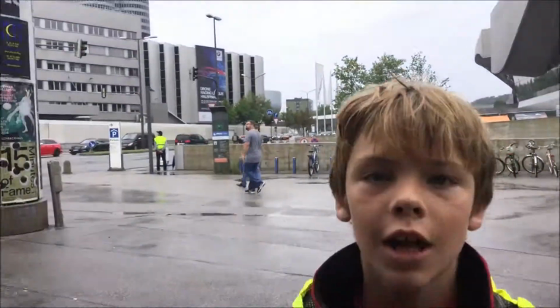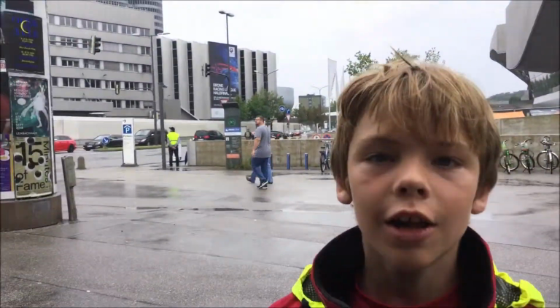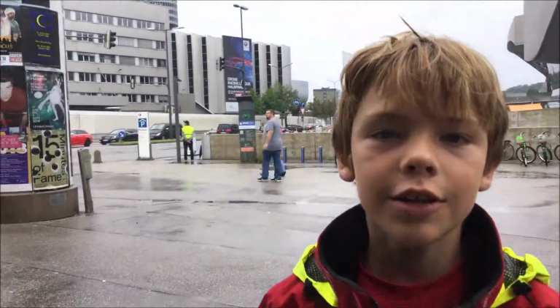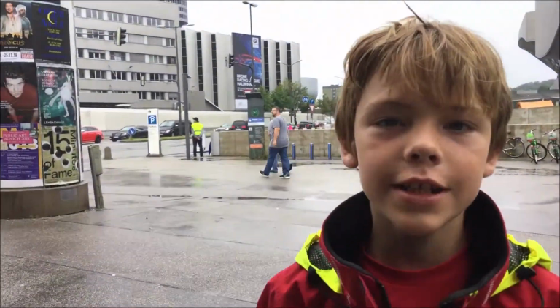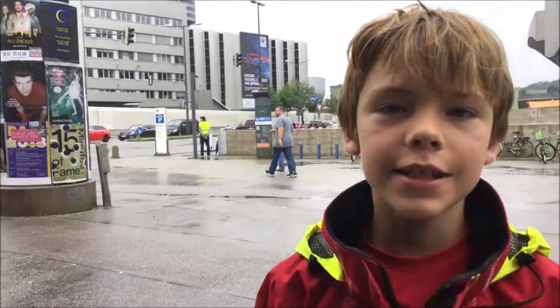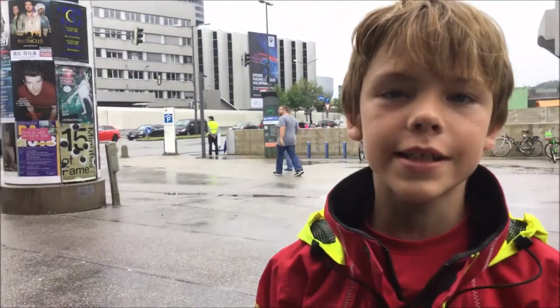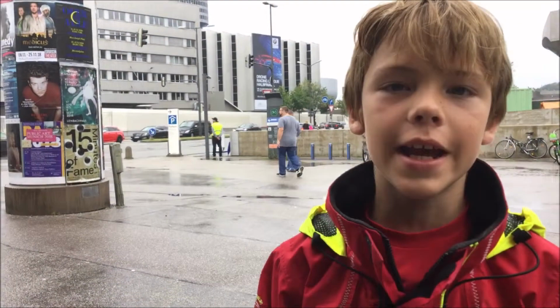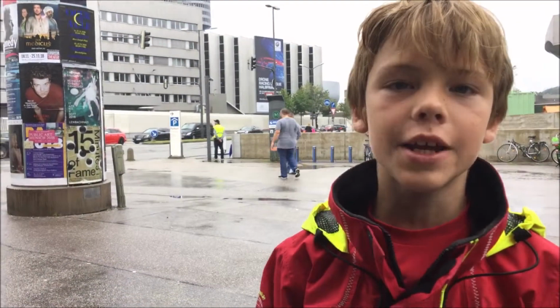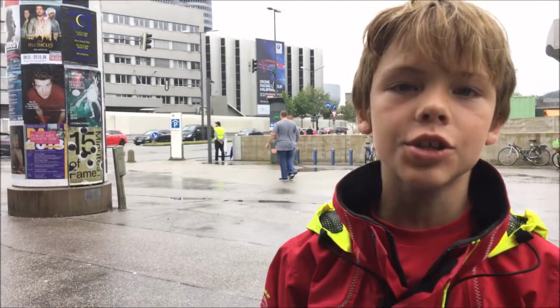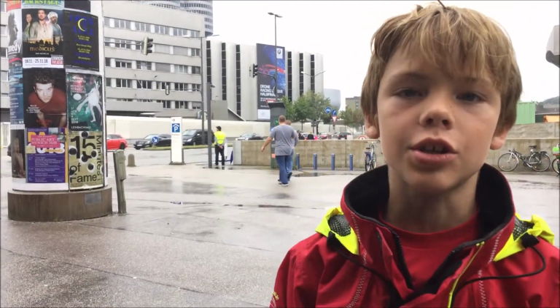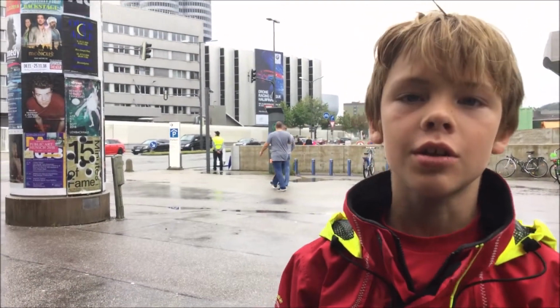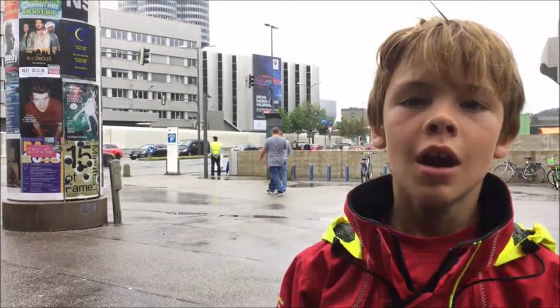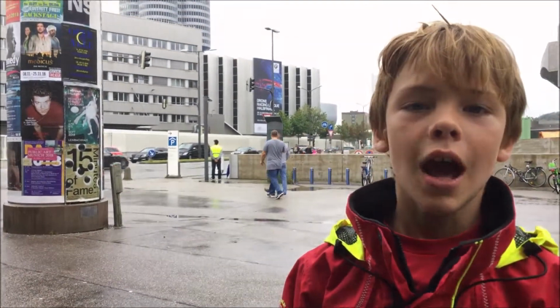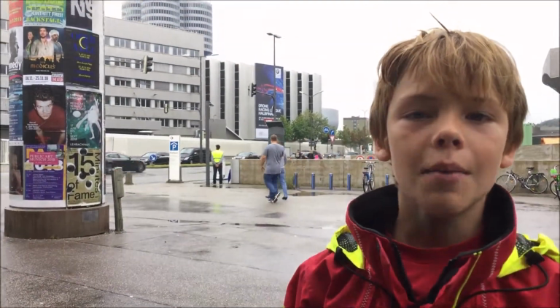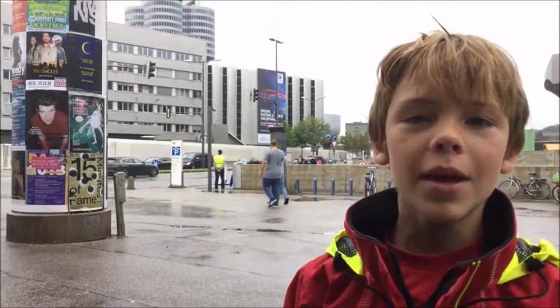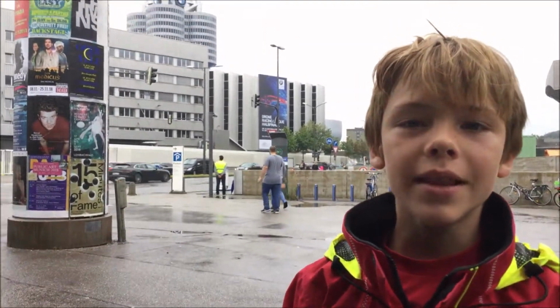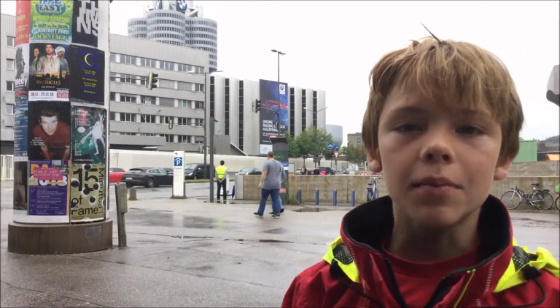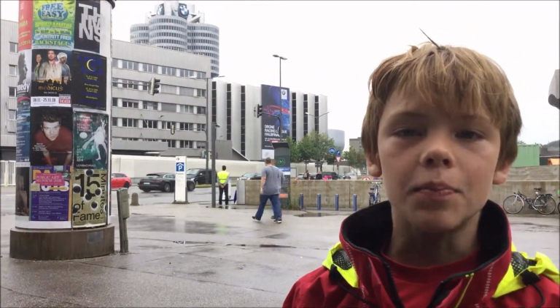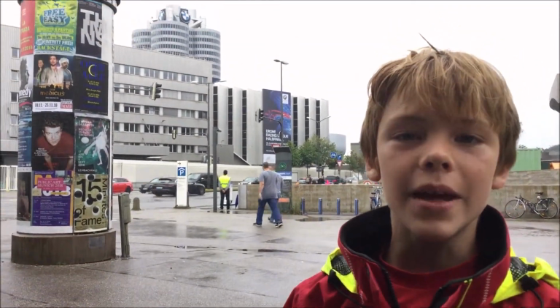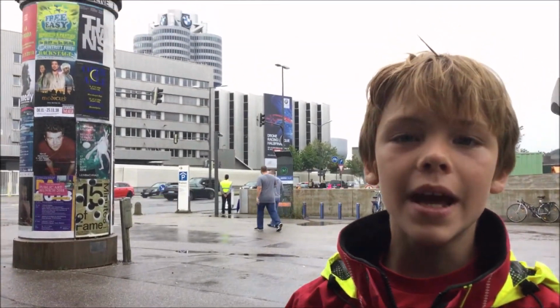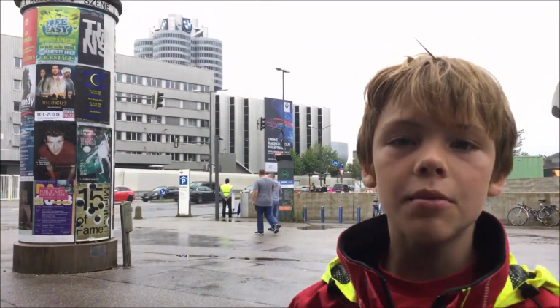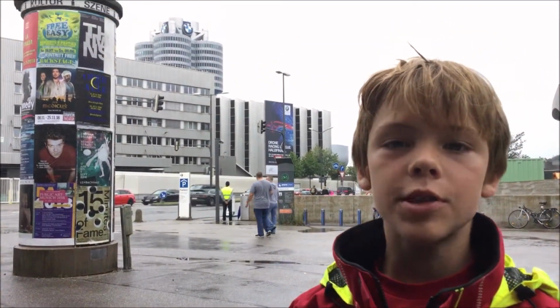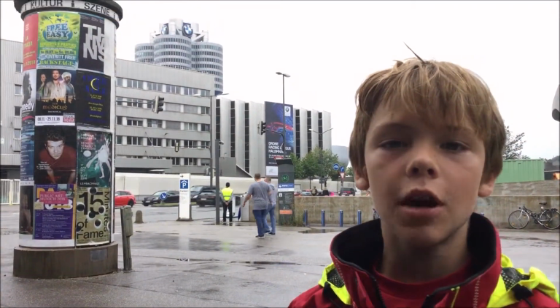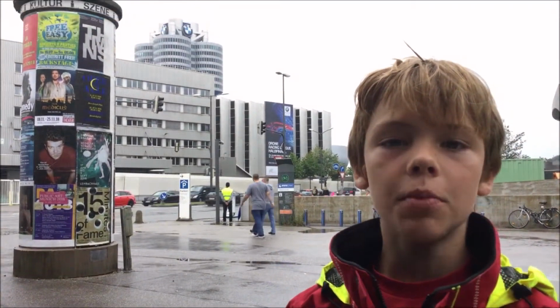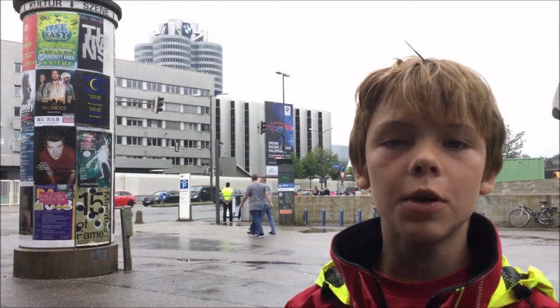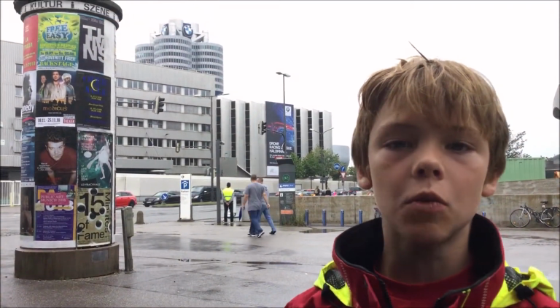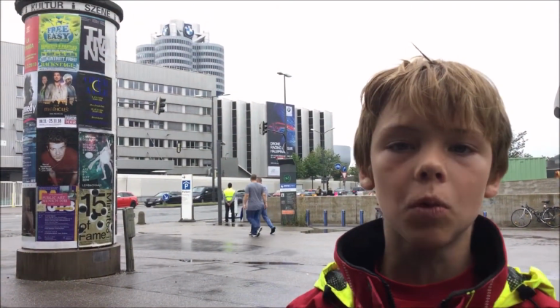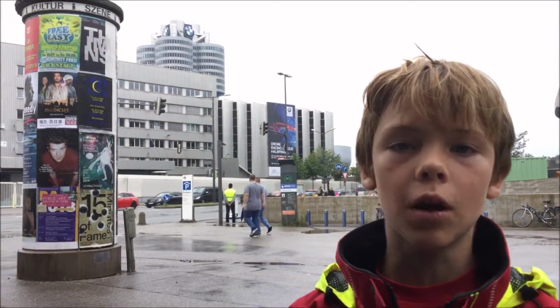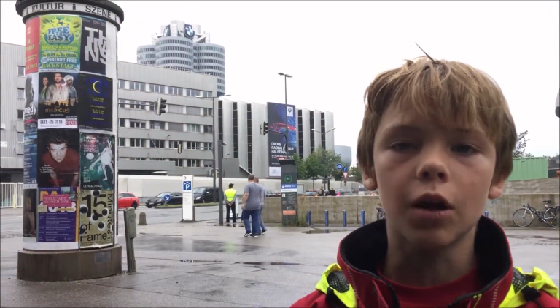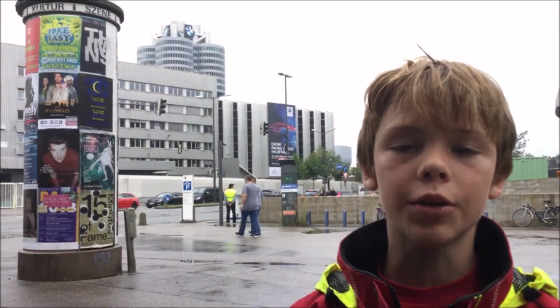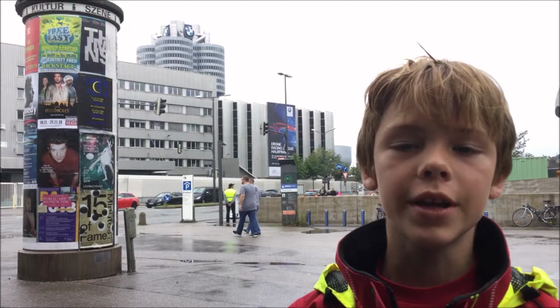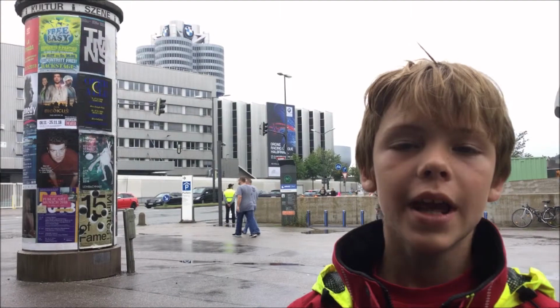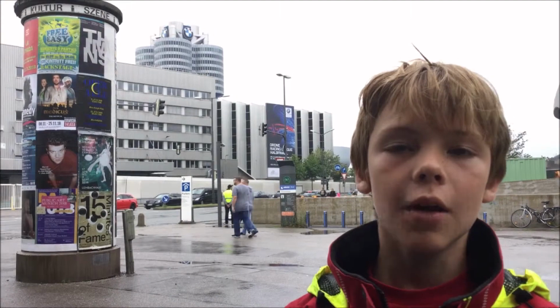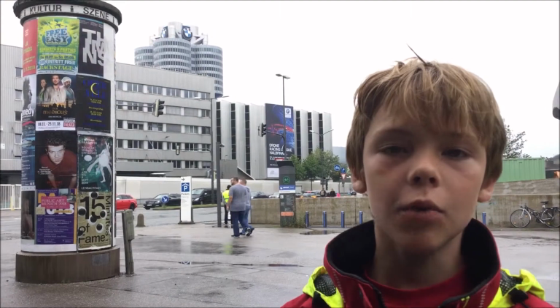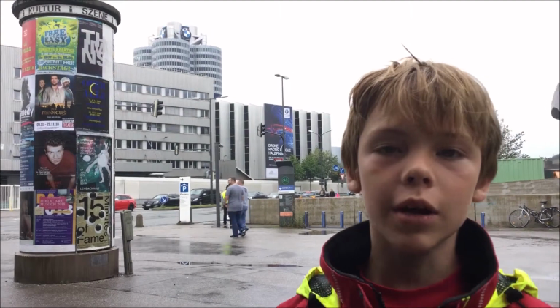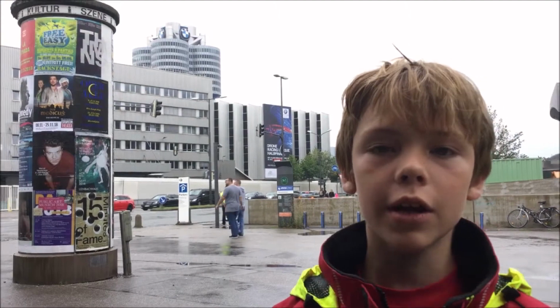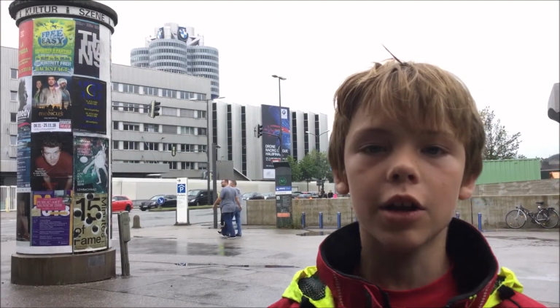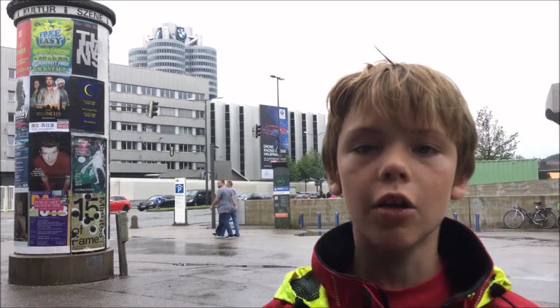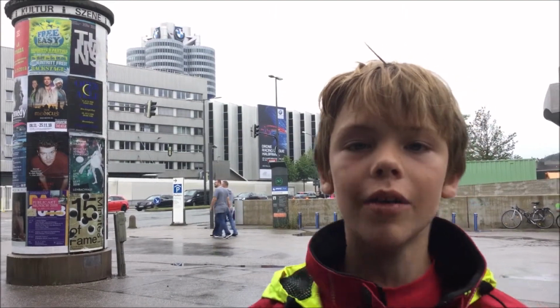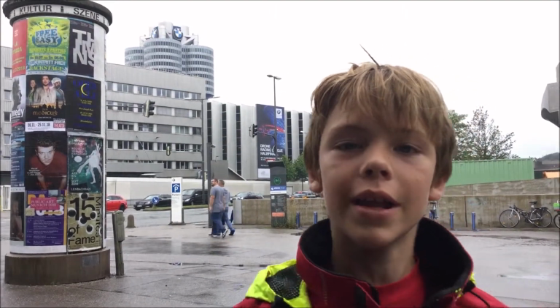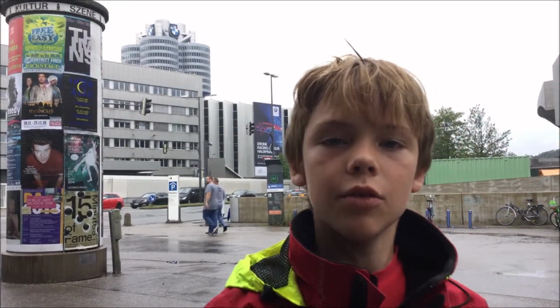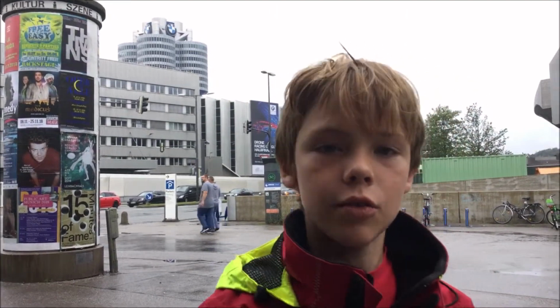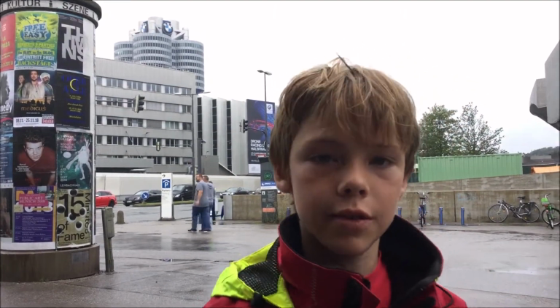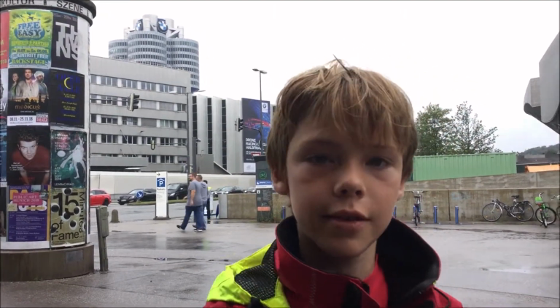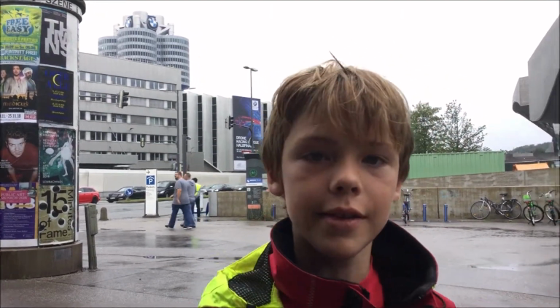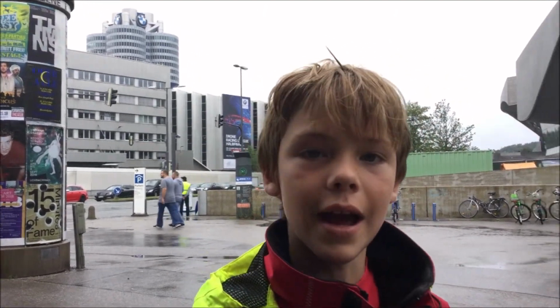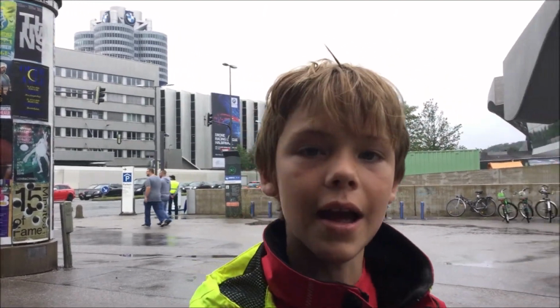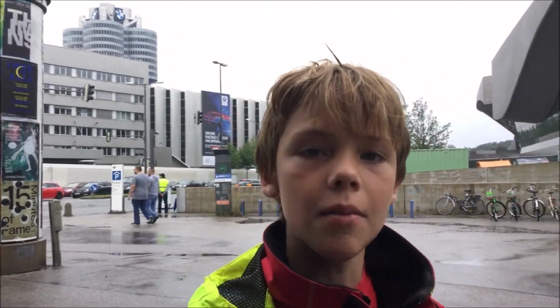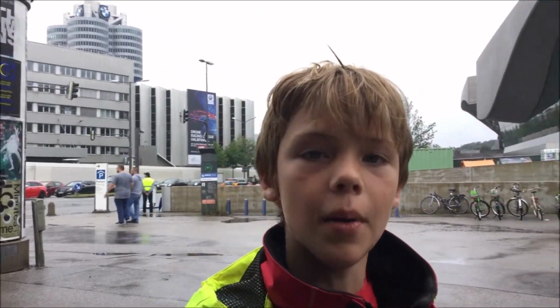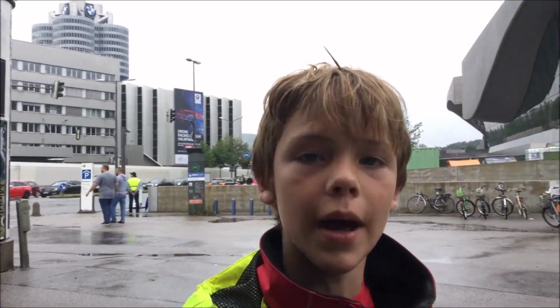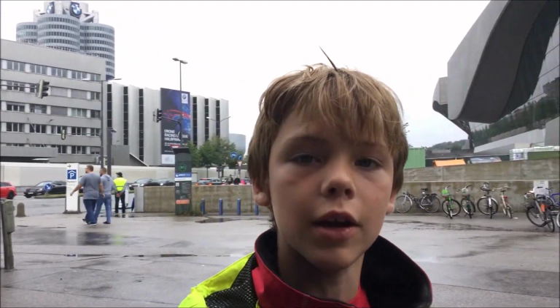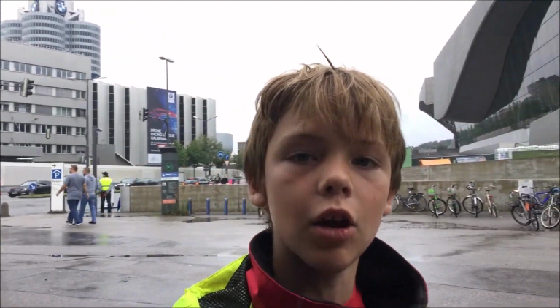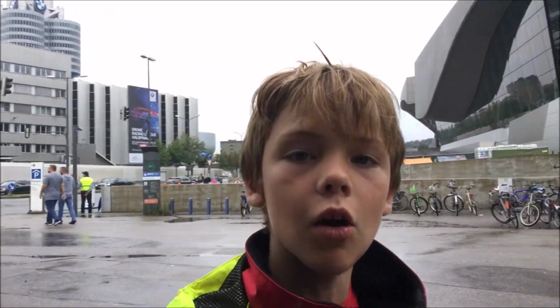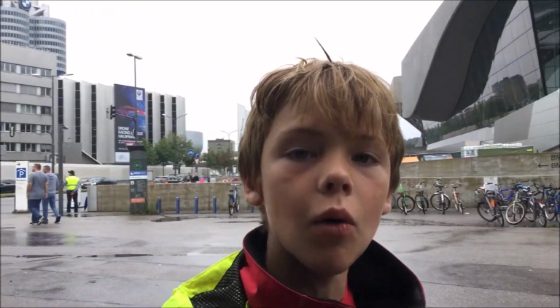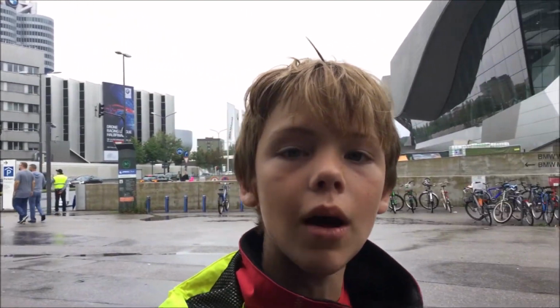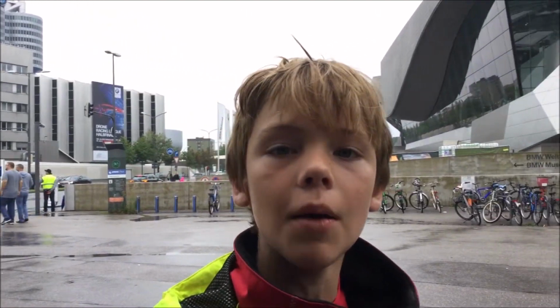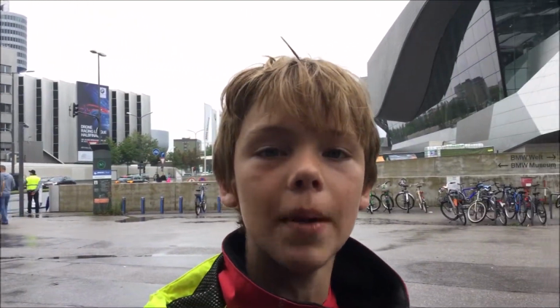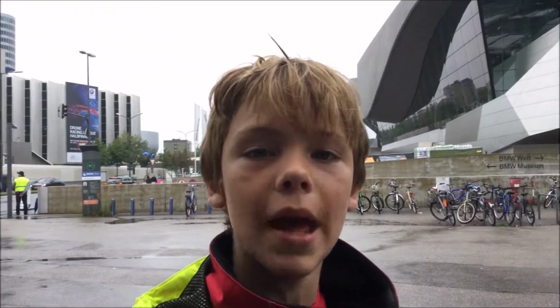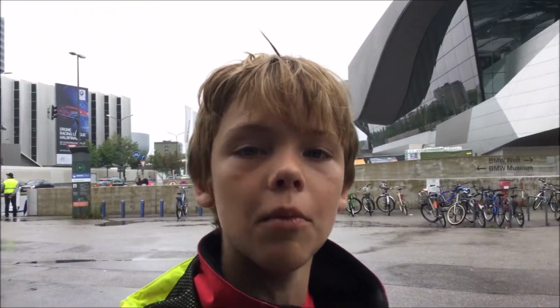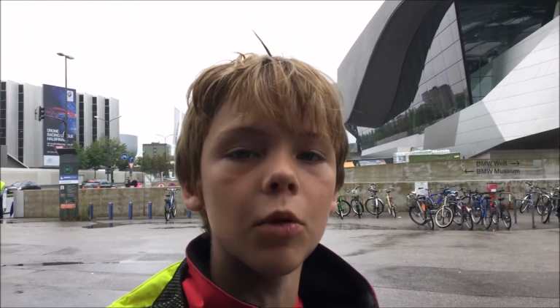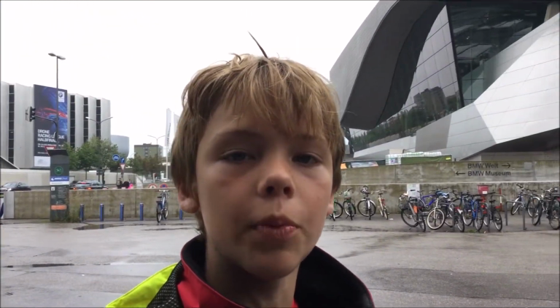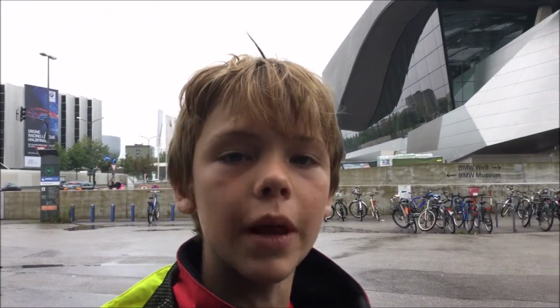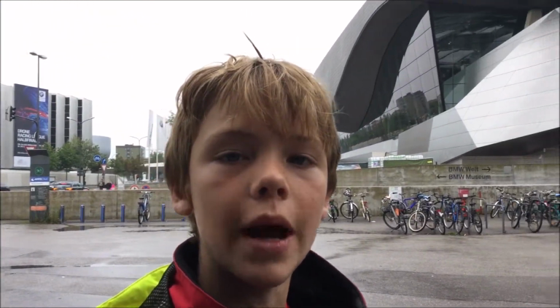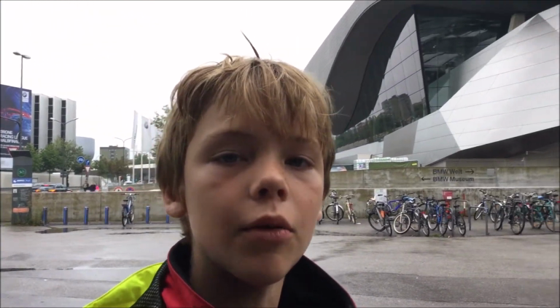Hello, this is Asher. I'm at the BMW World, and we're going to go in. It was designed by Coop Himmelblau.